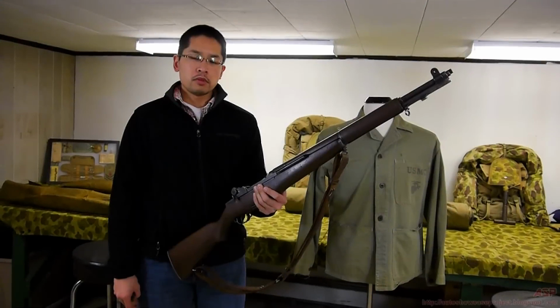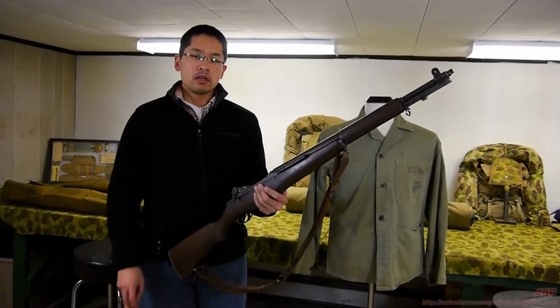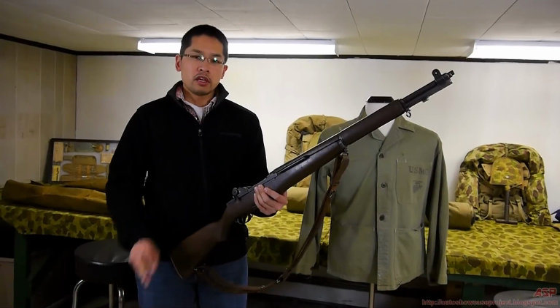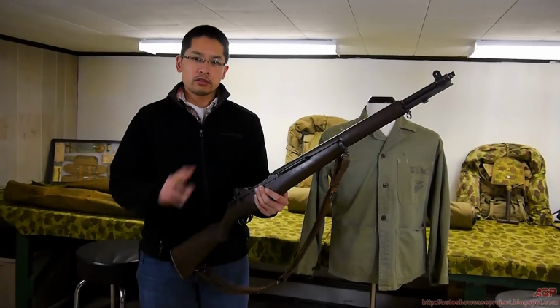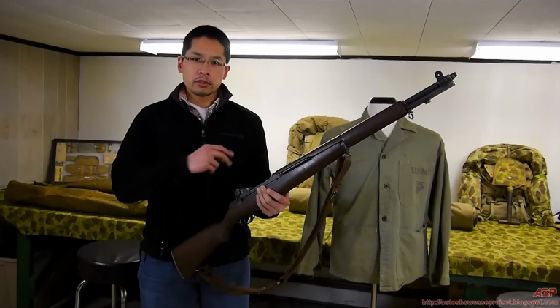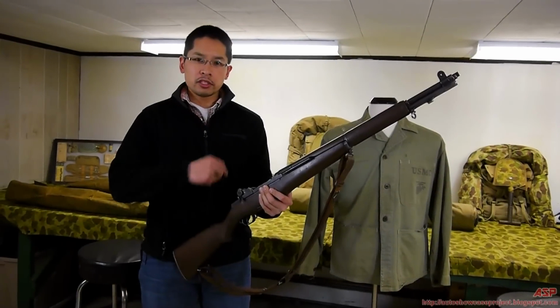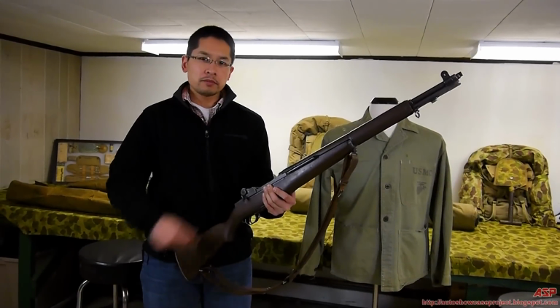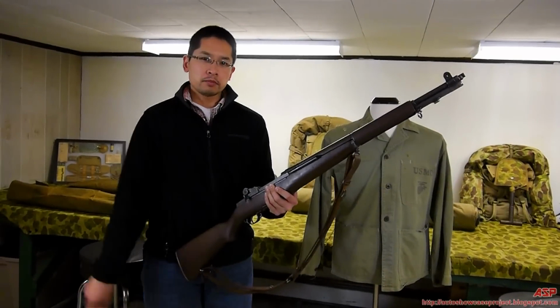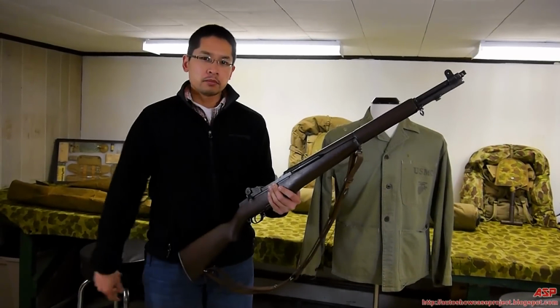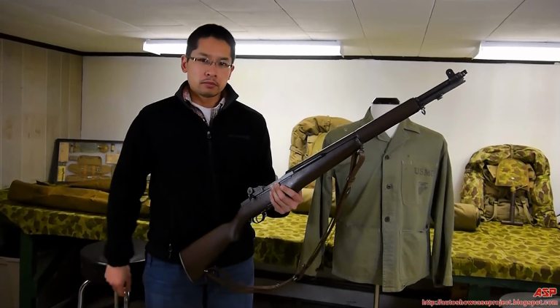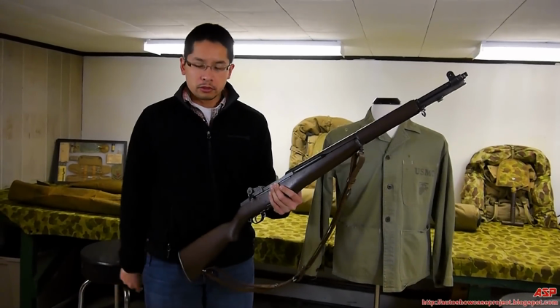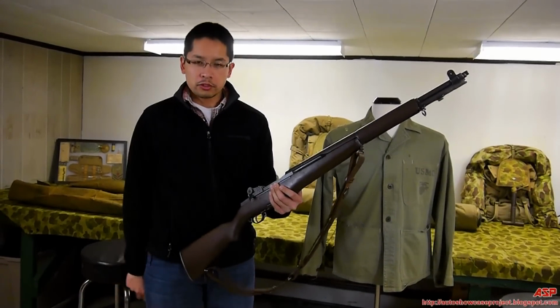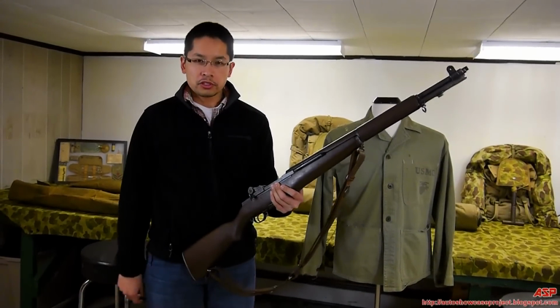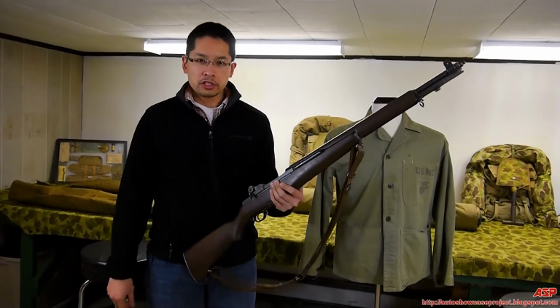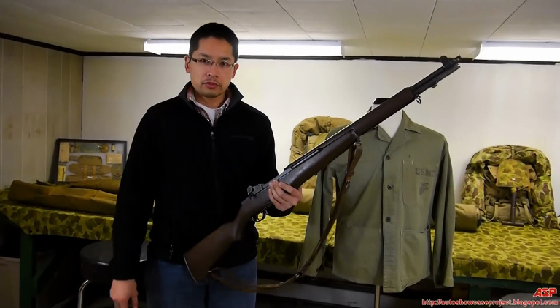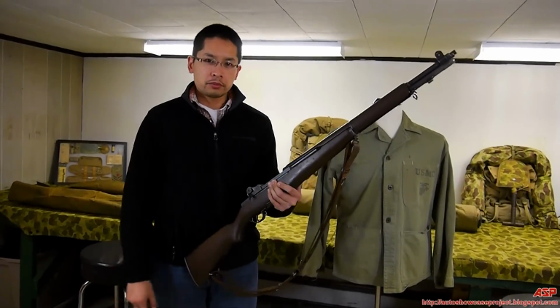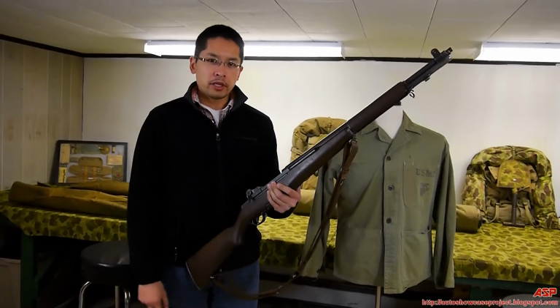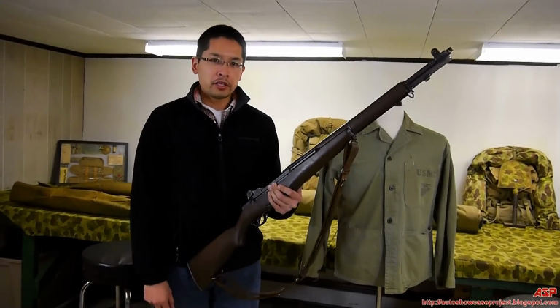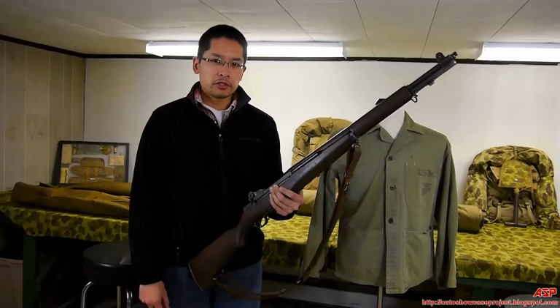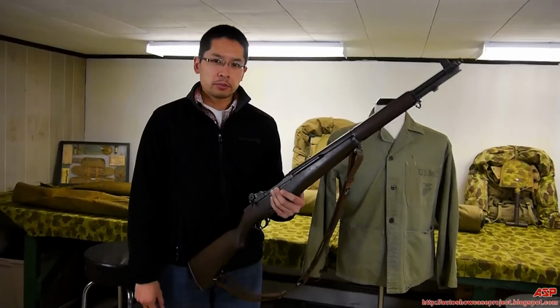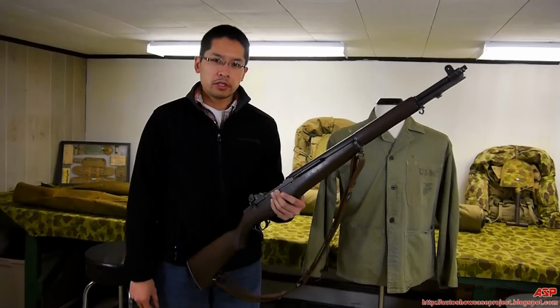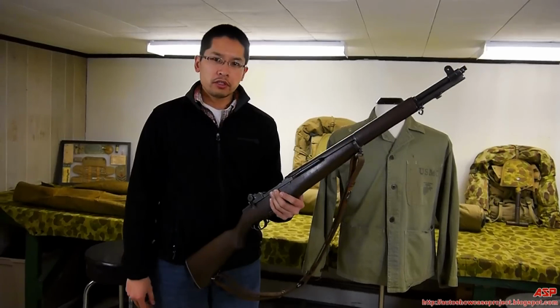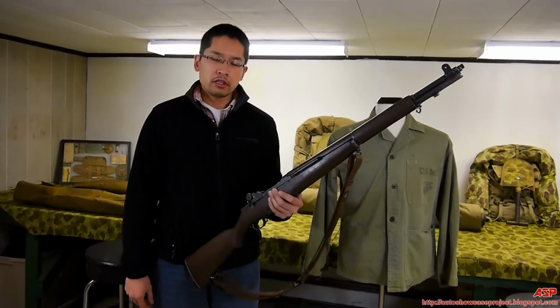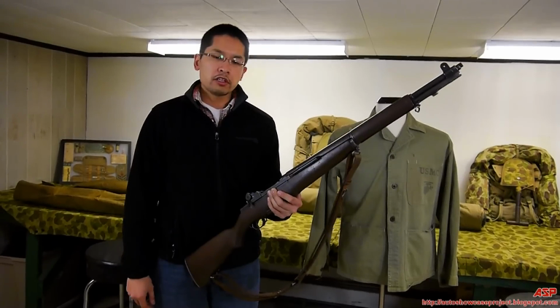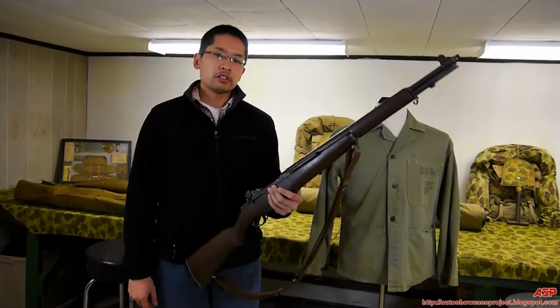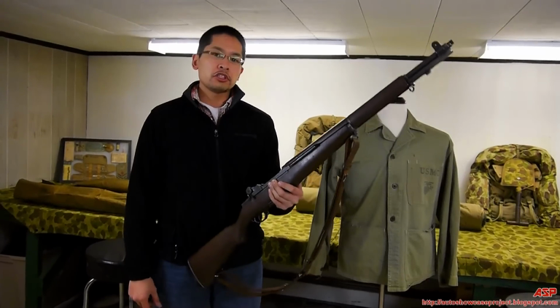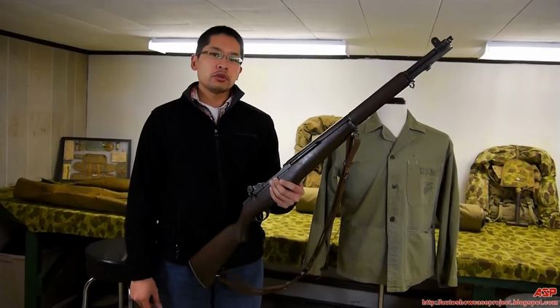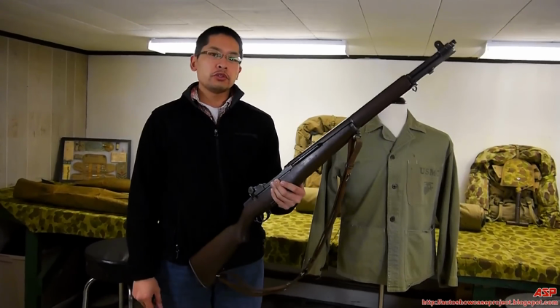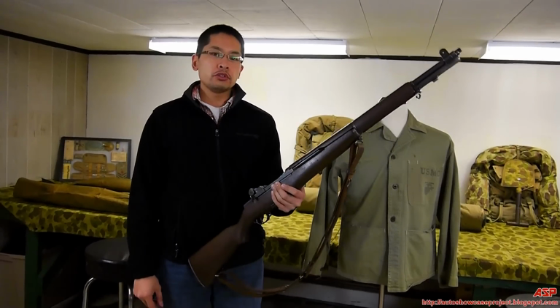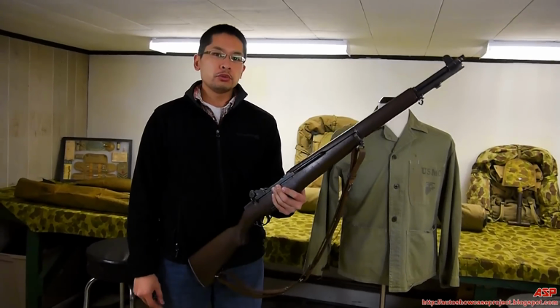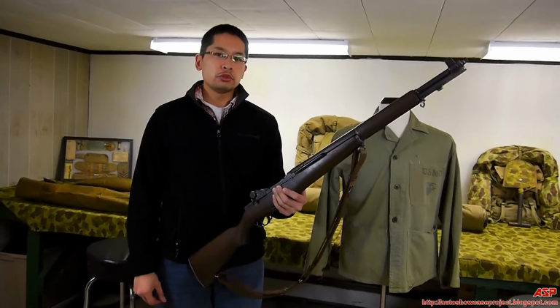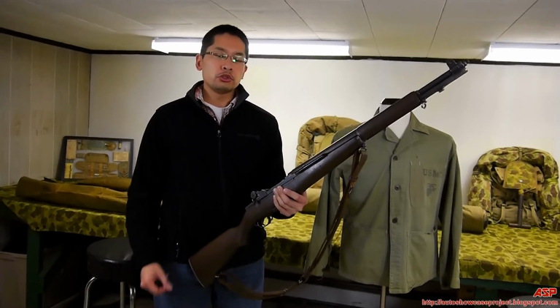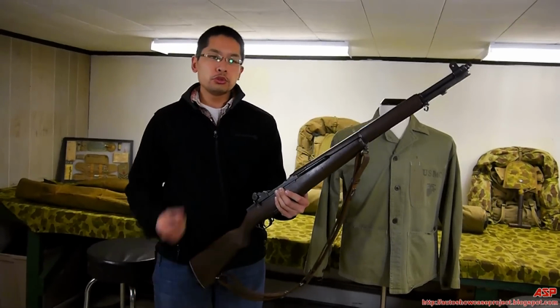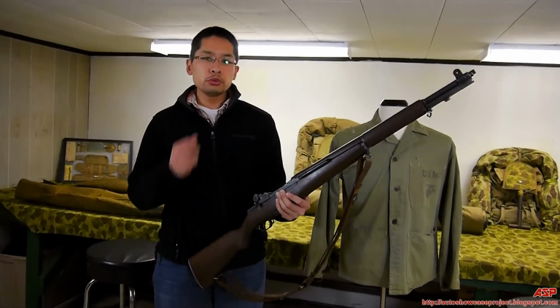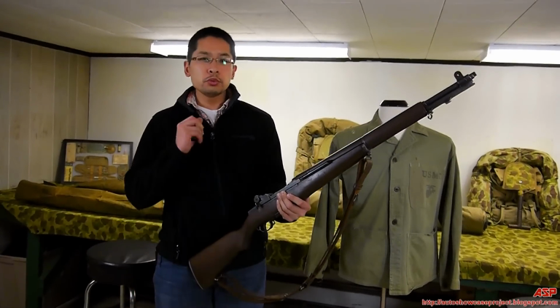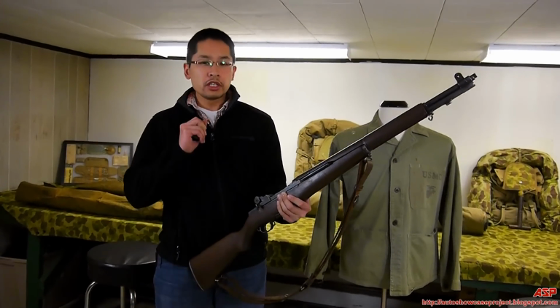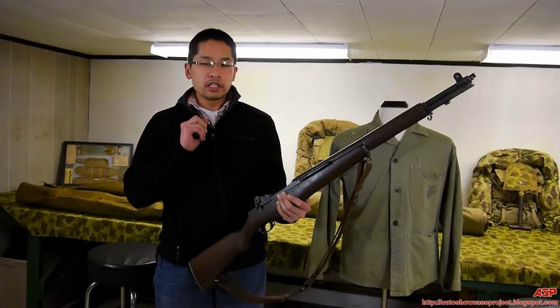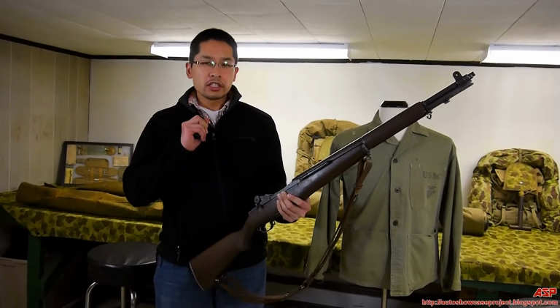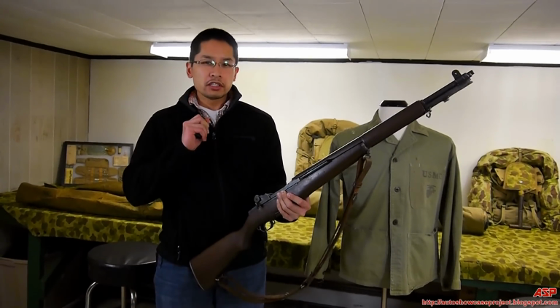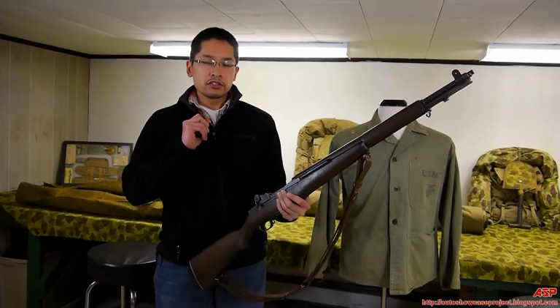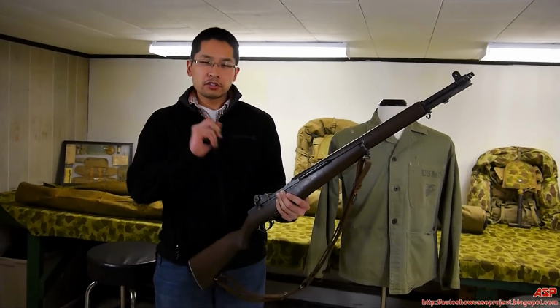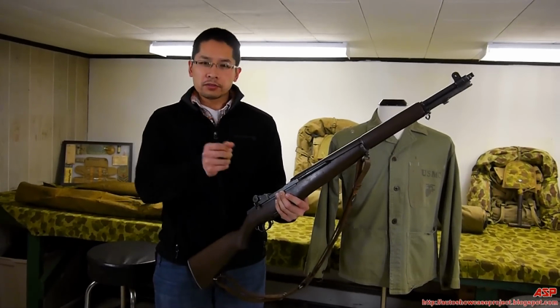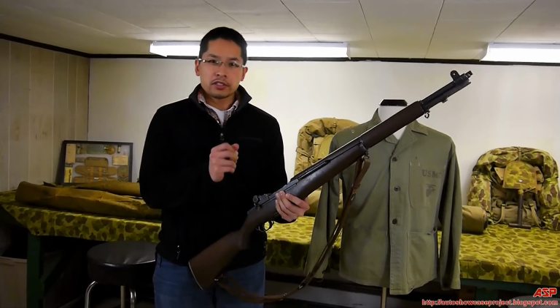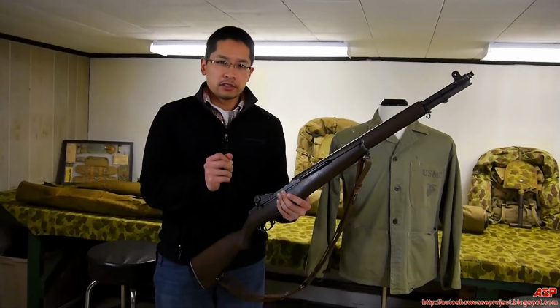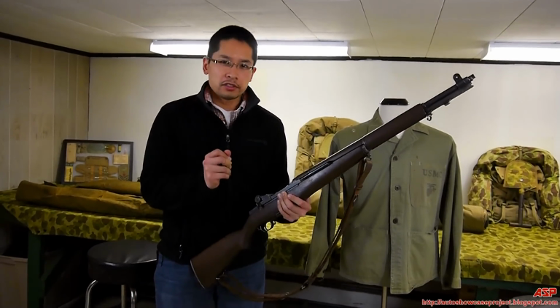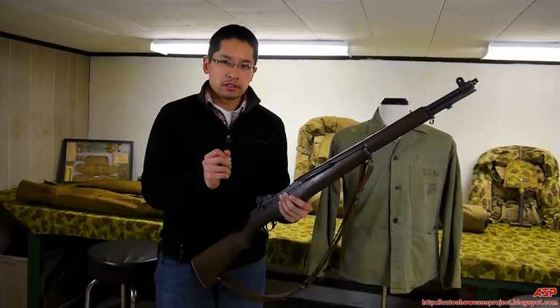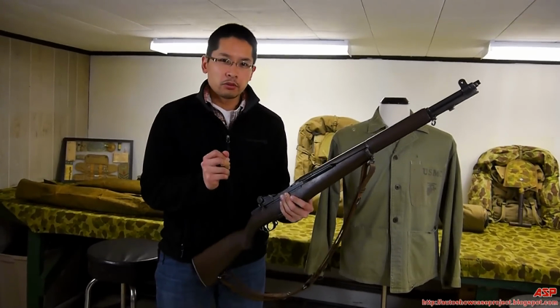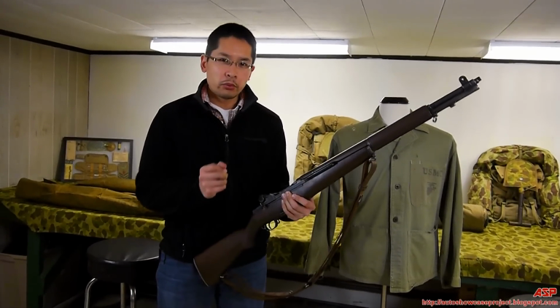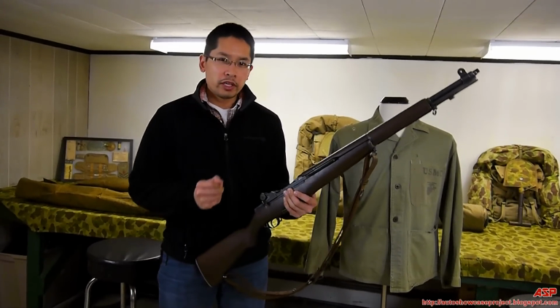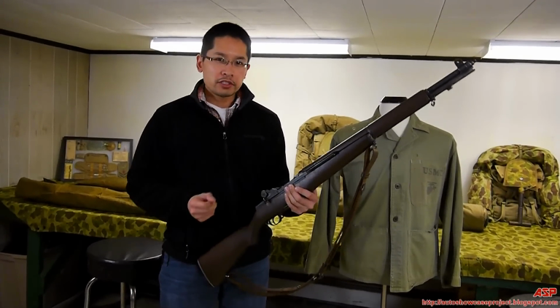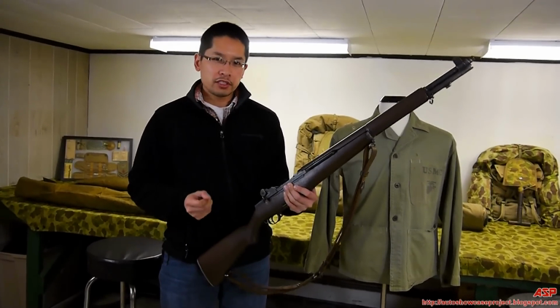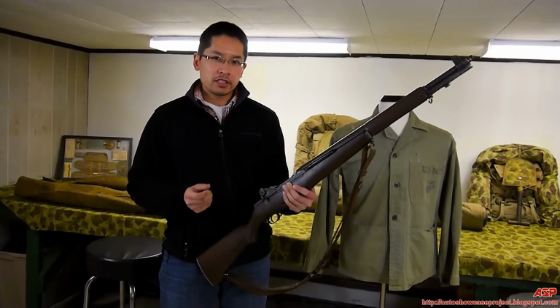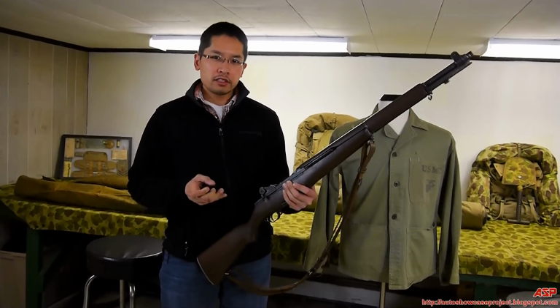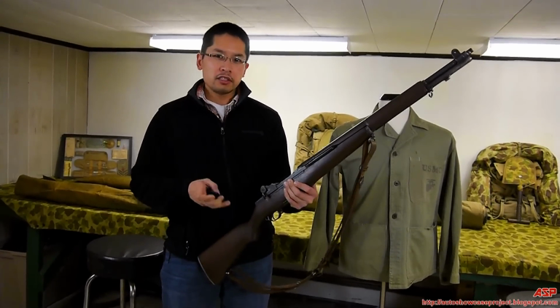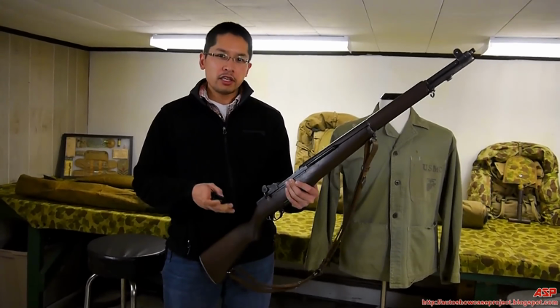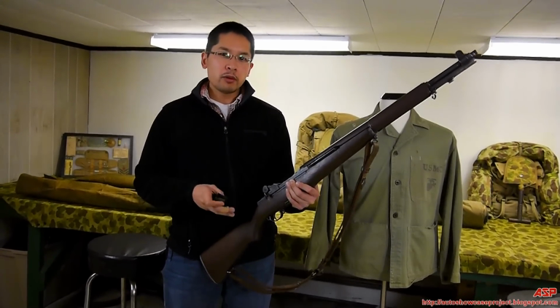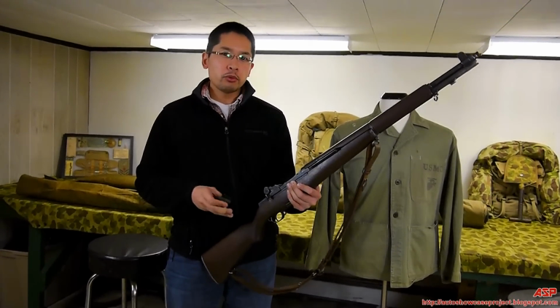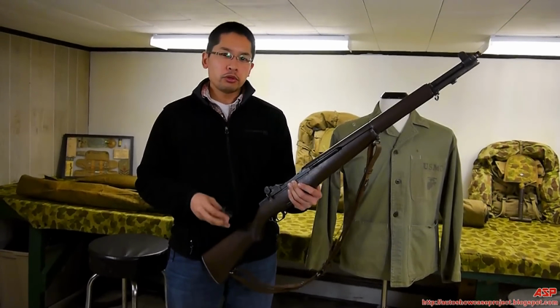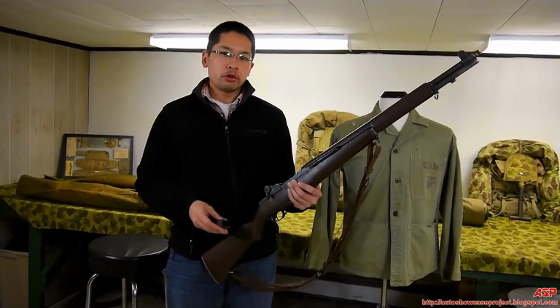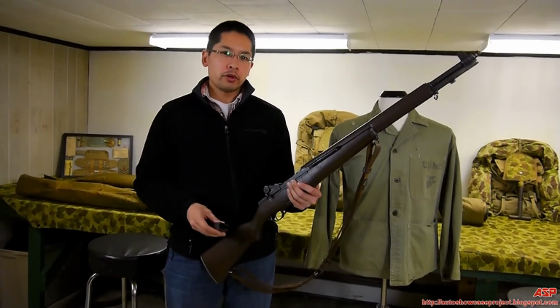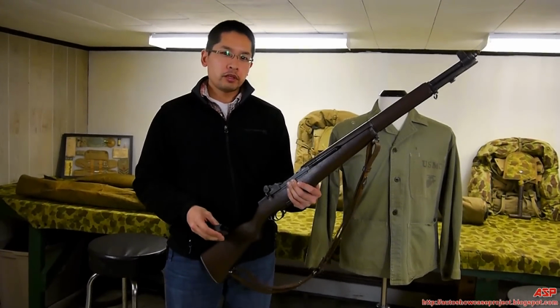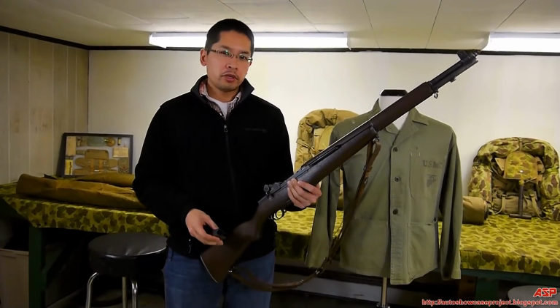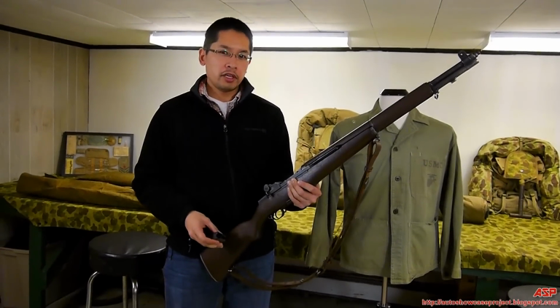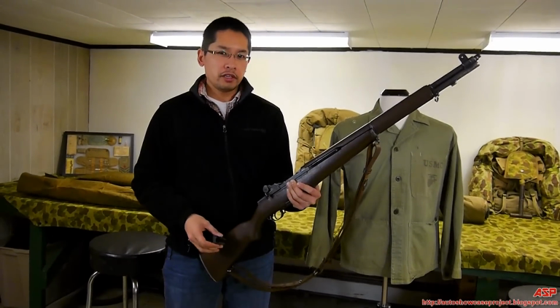Hey everybody, Chris here from ASP. I'm going to show you two different ways to get the M1 Garand ping.